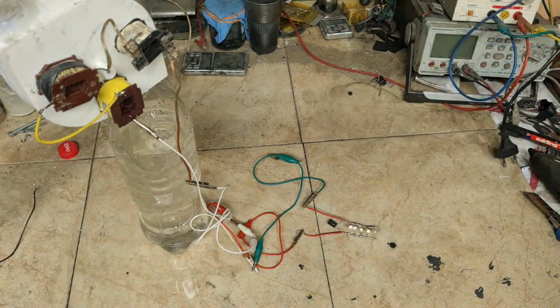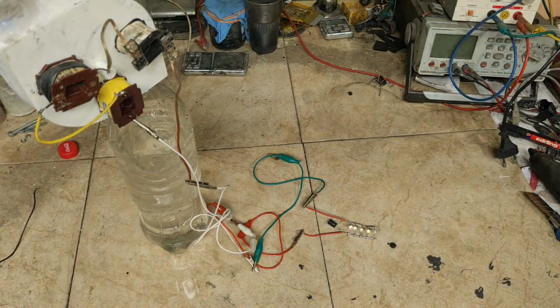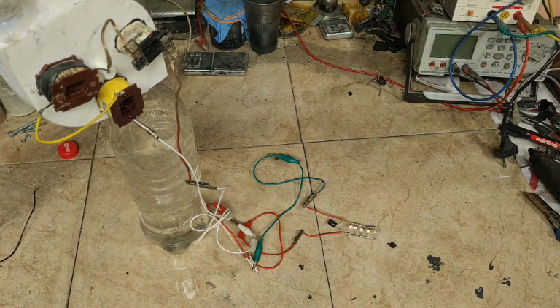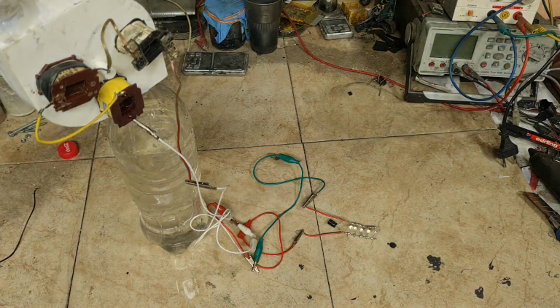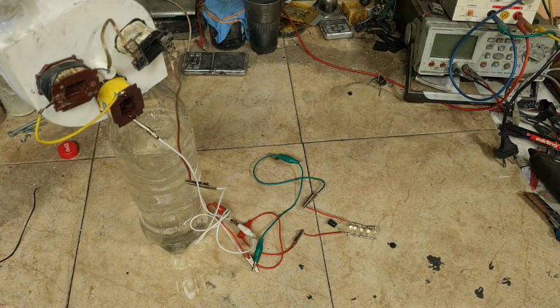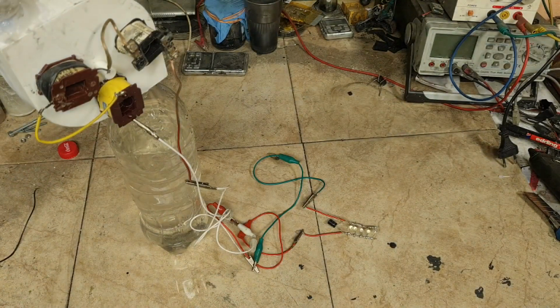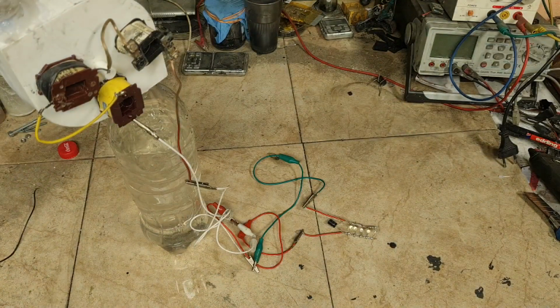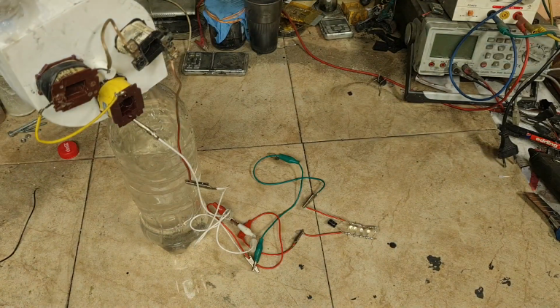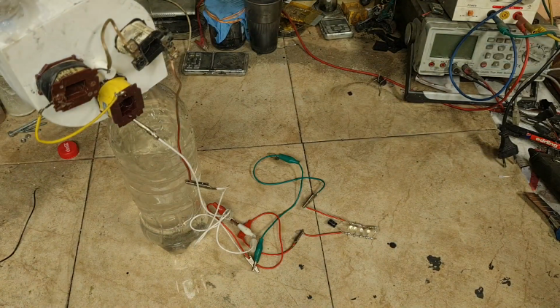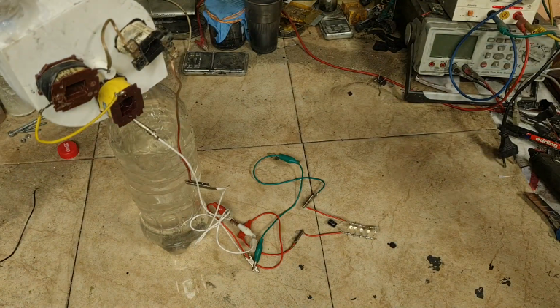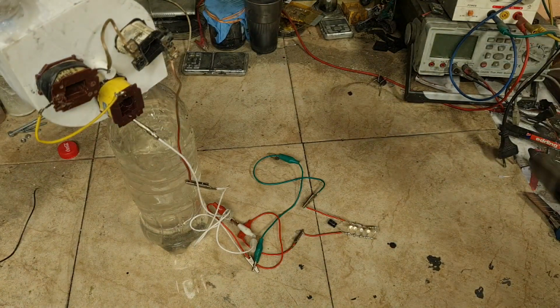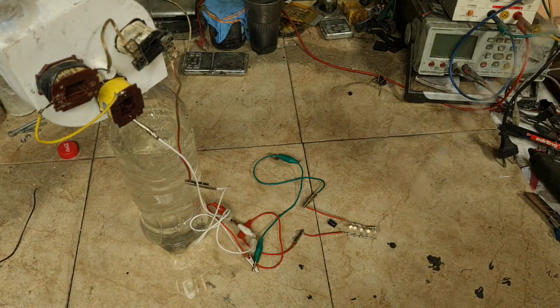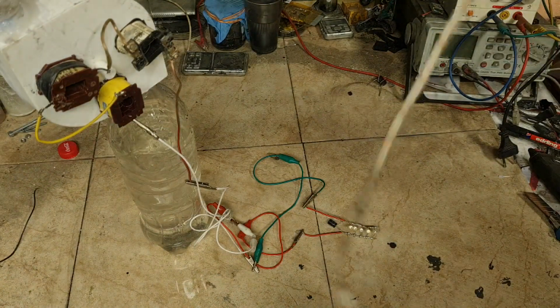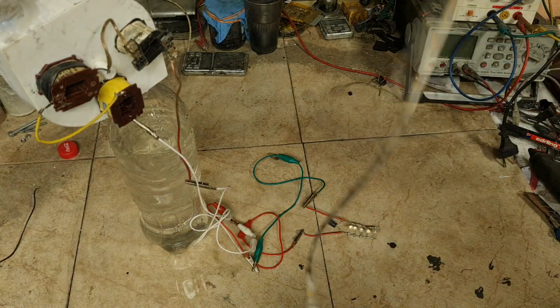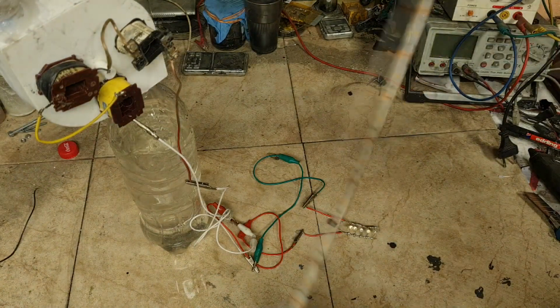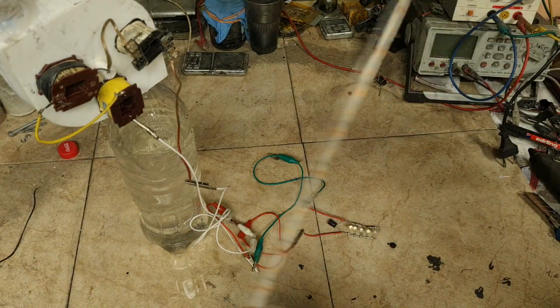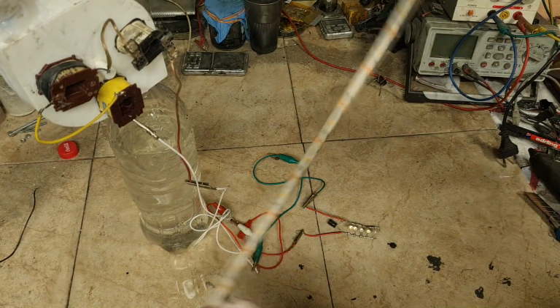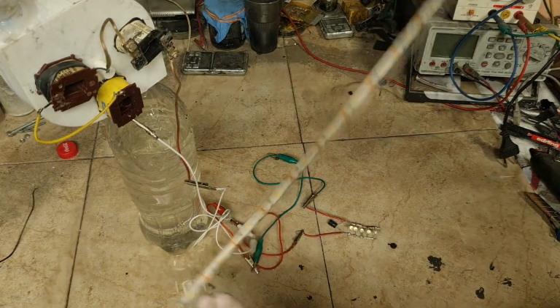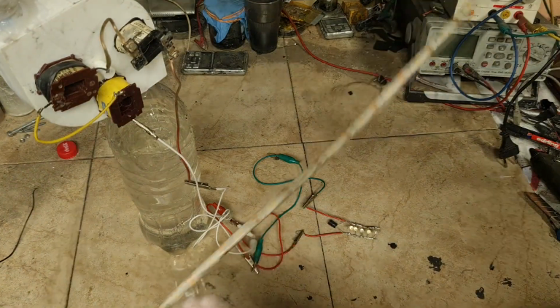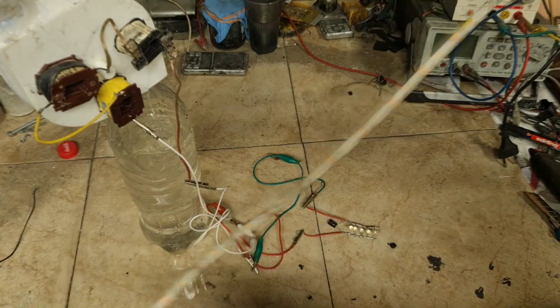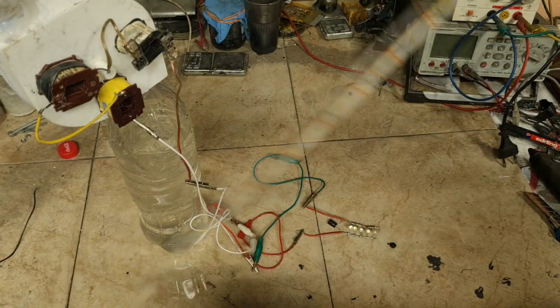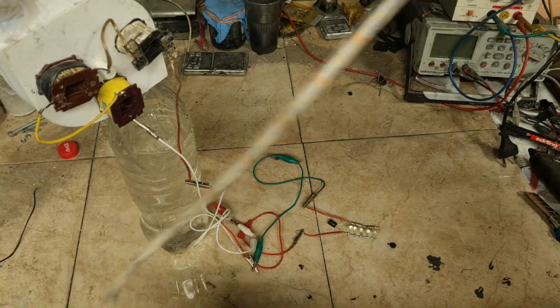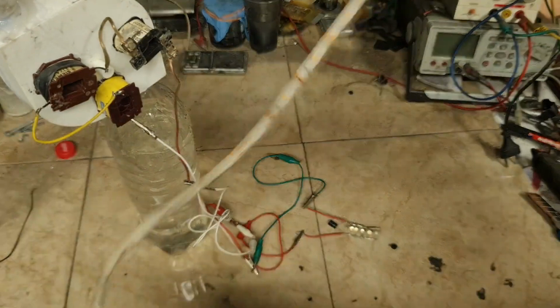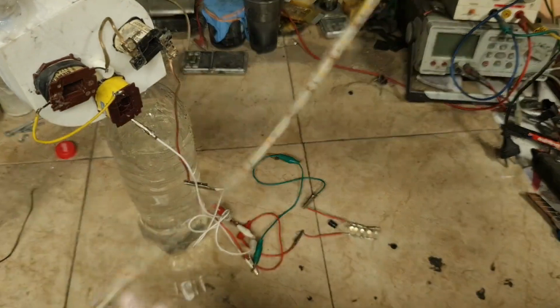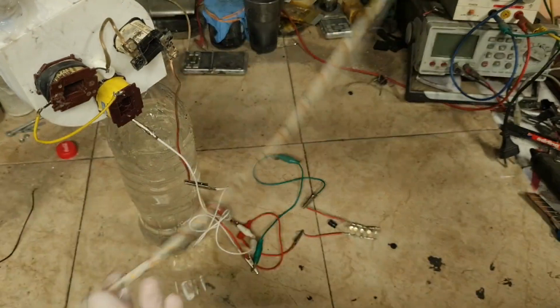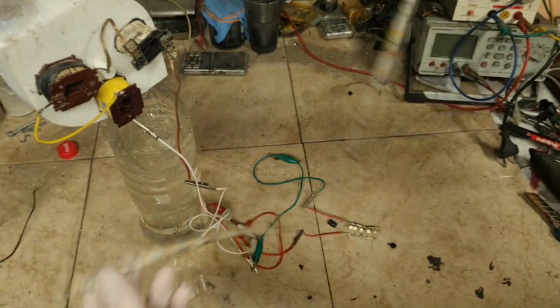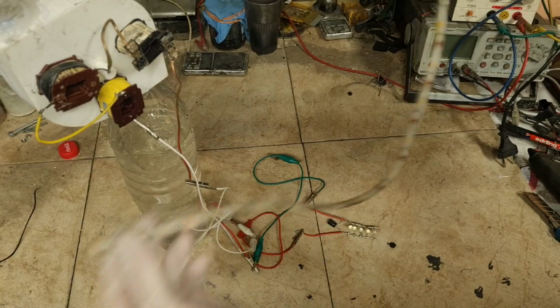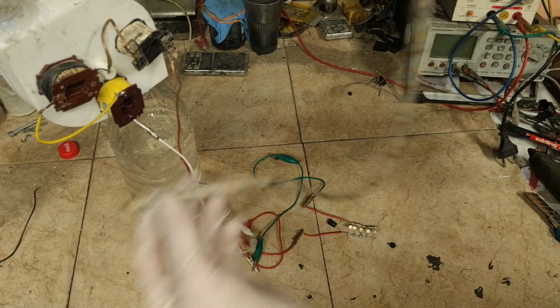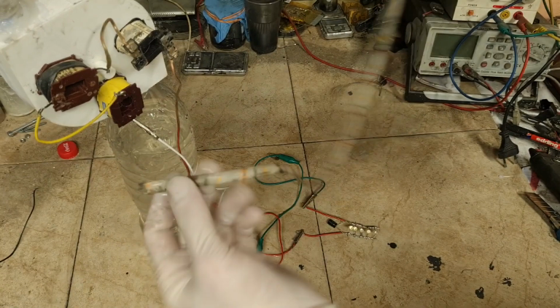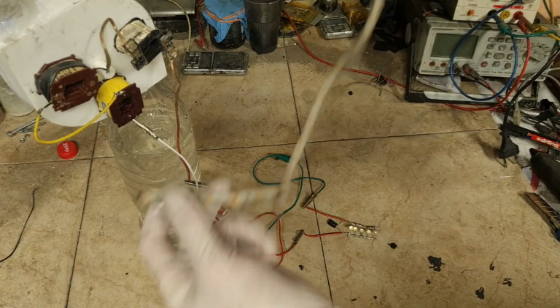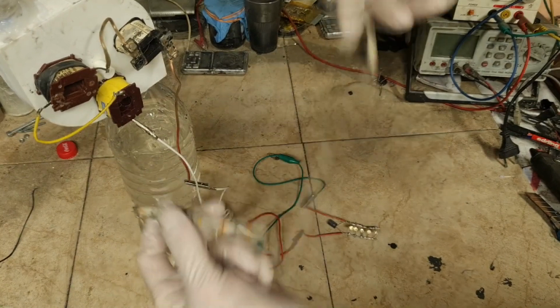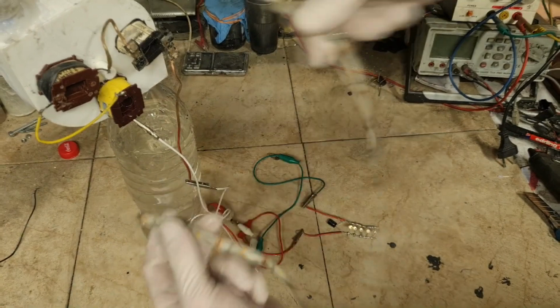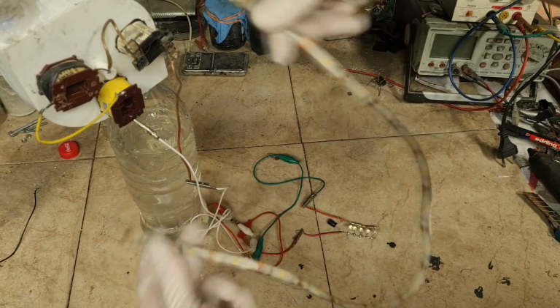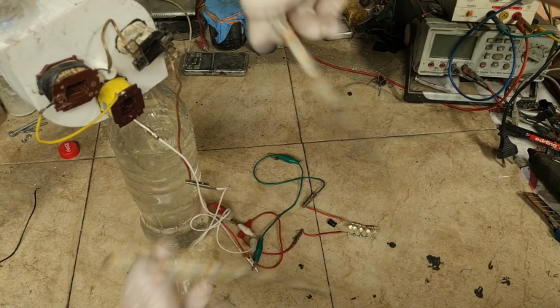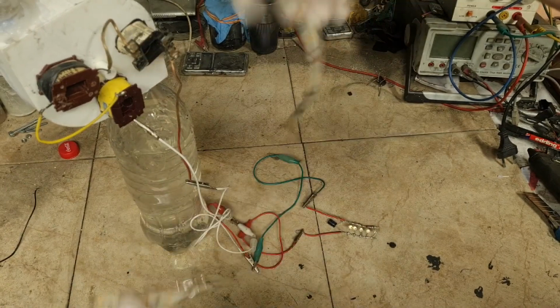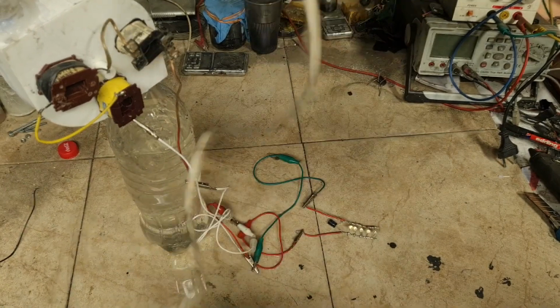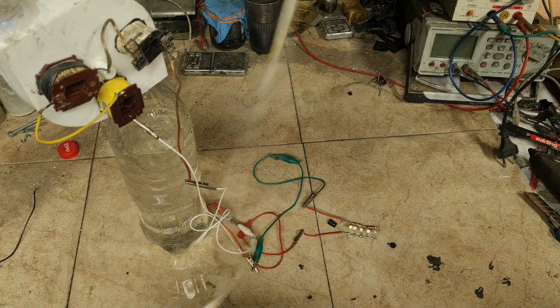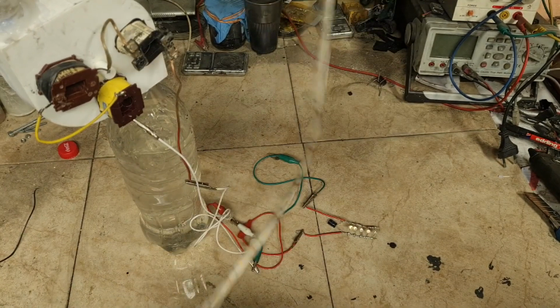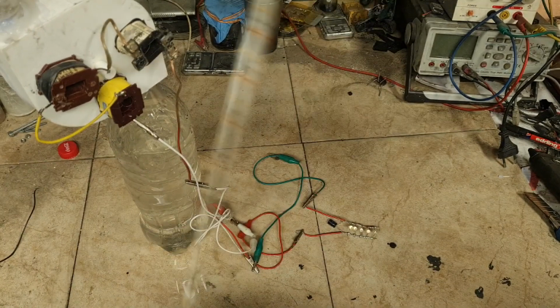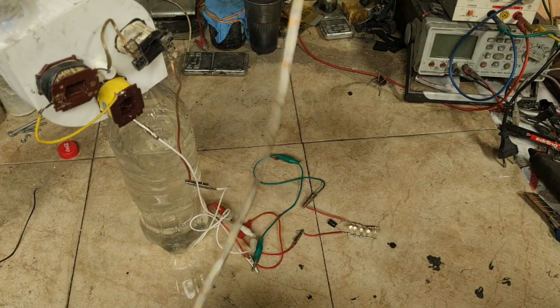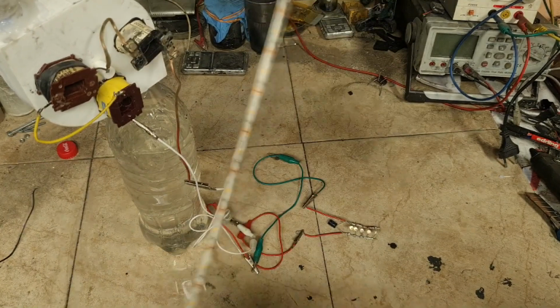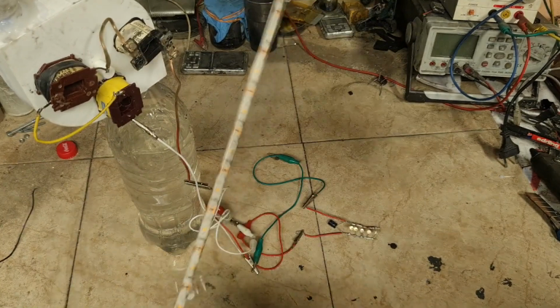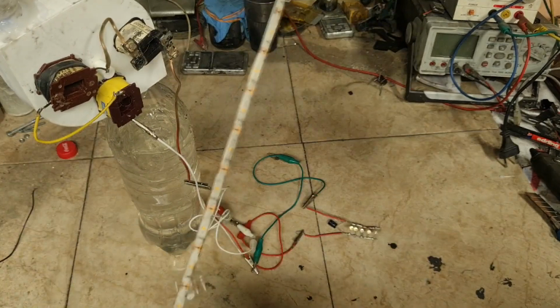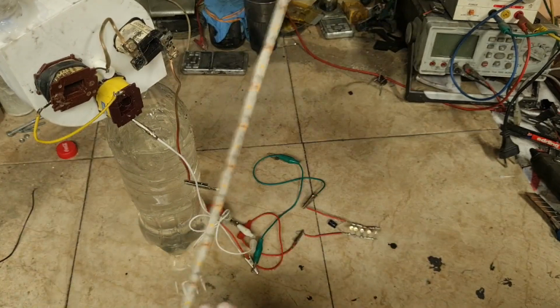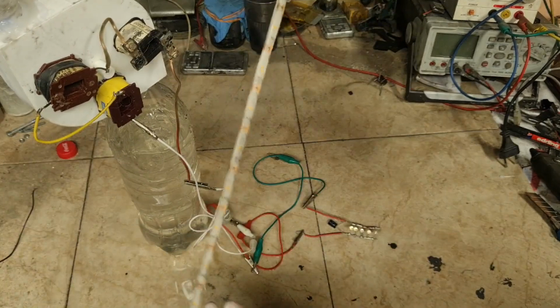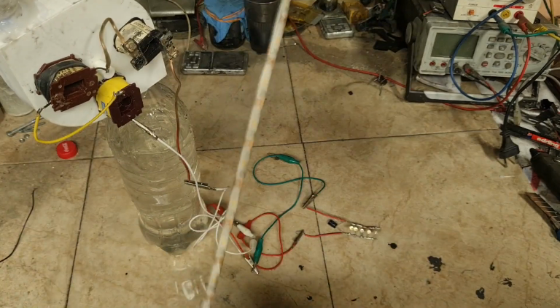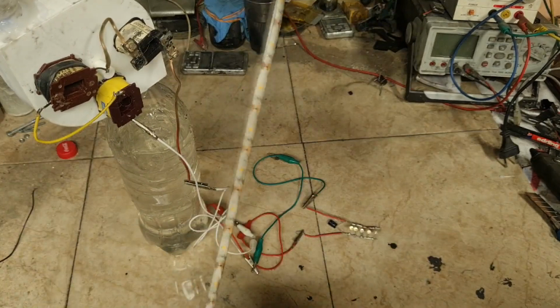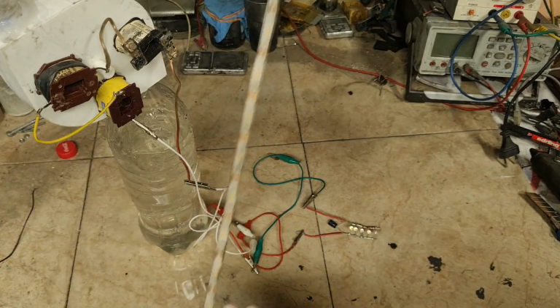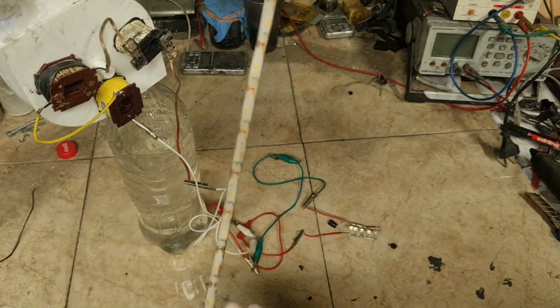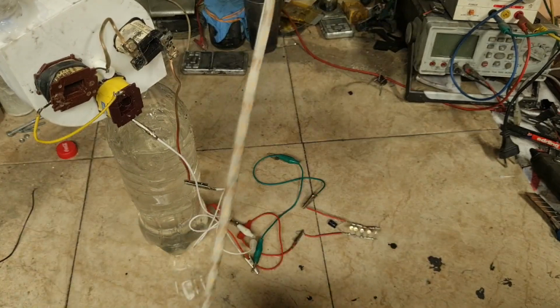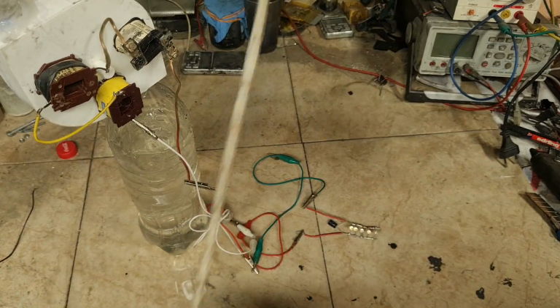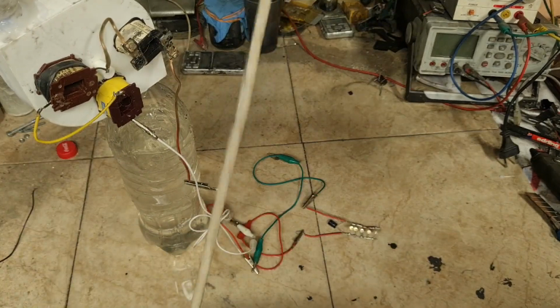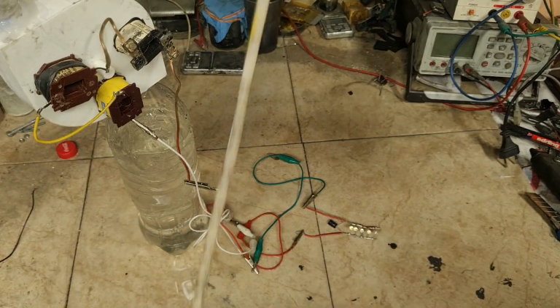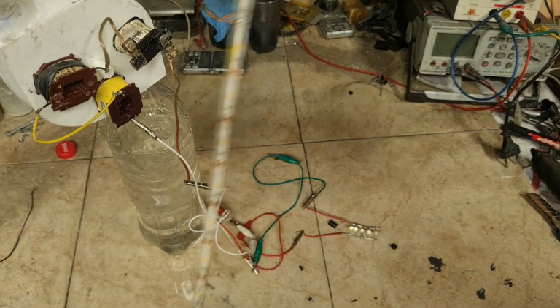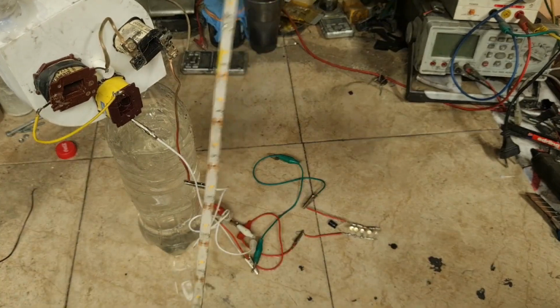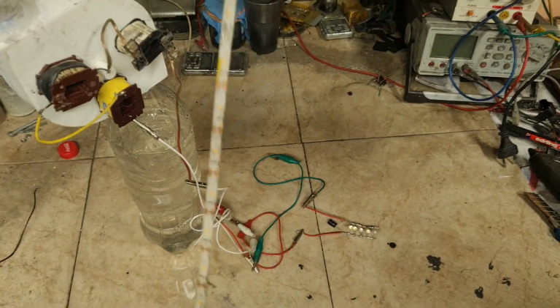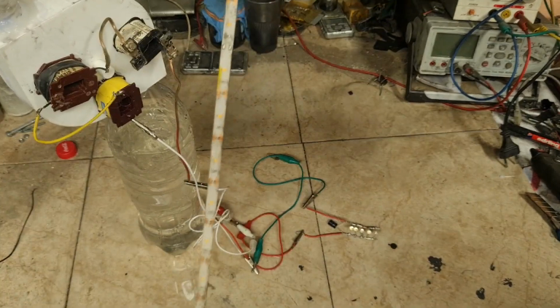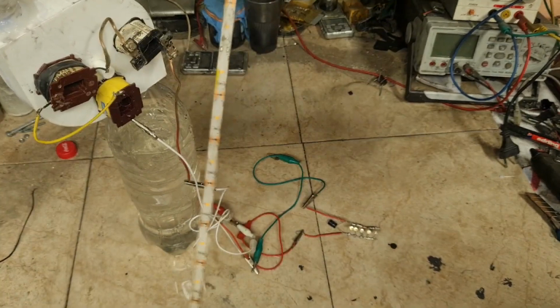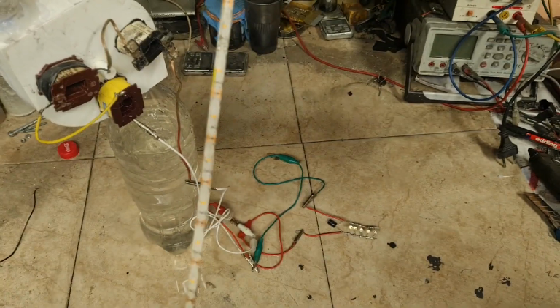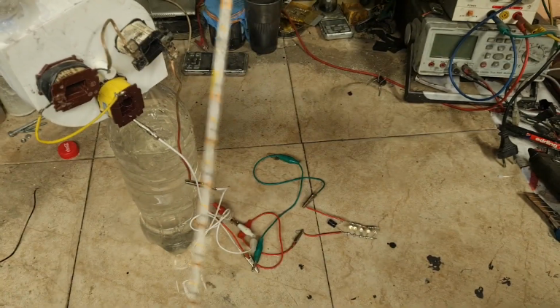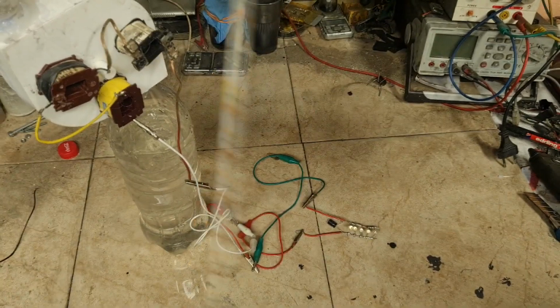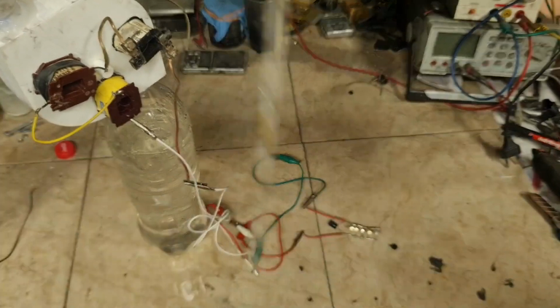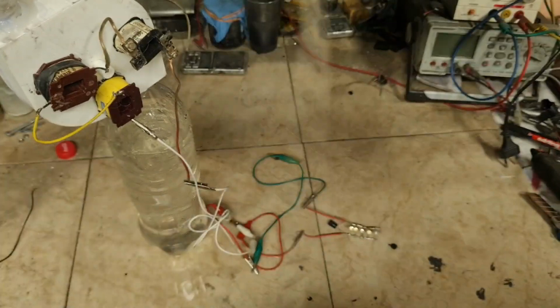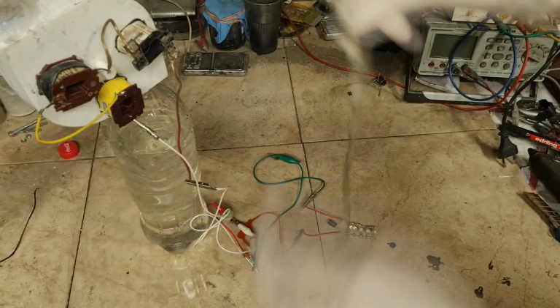I can also attach some LED strip with 17 white LEDs.